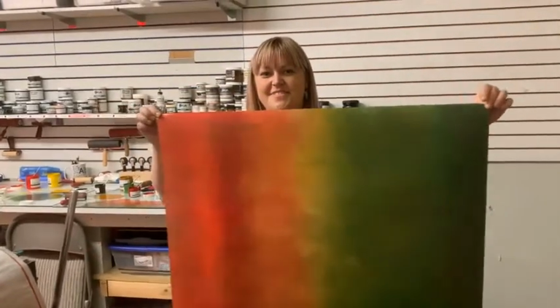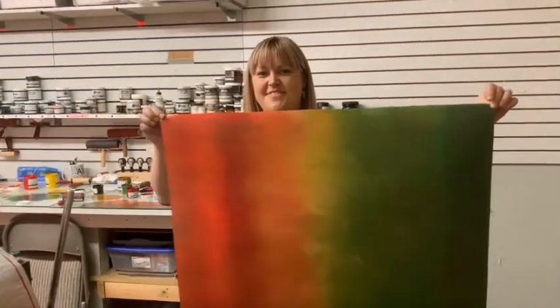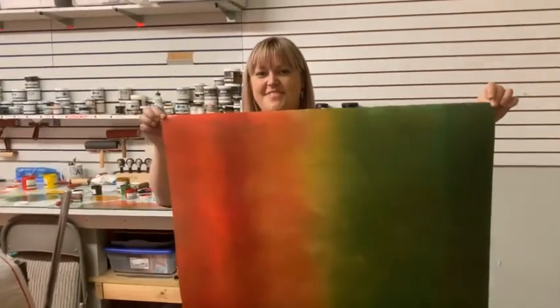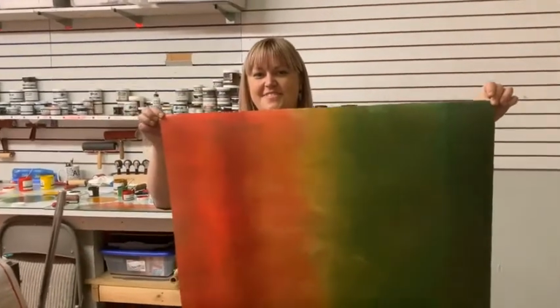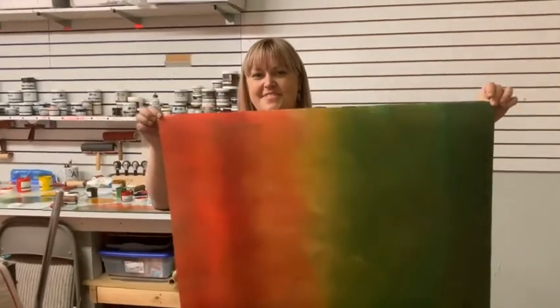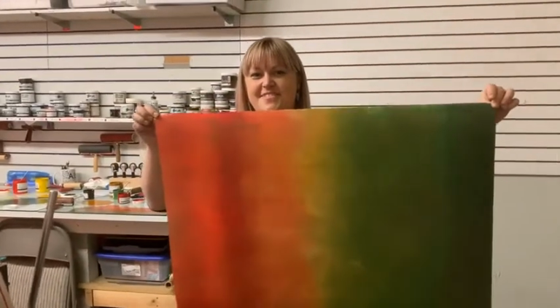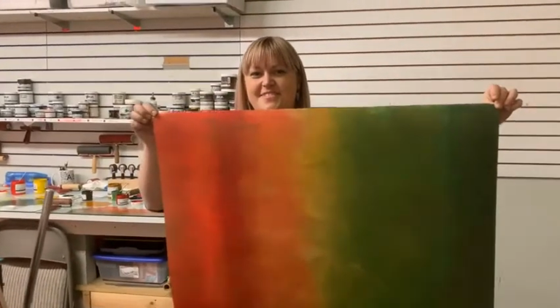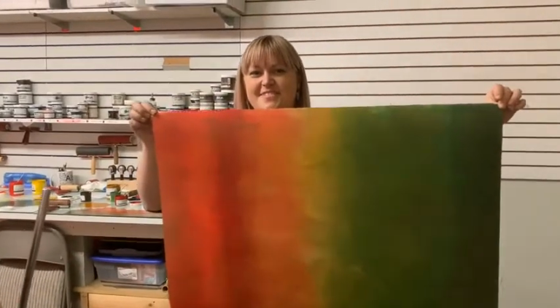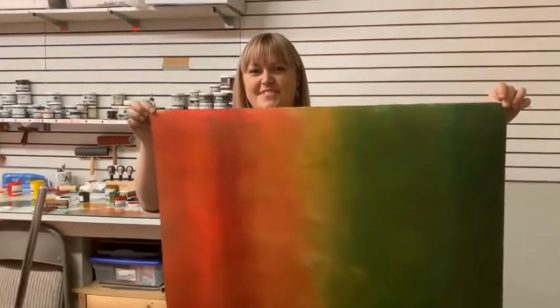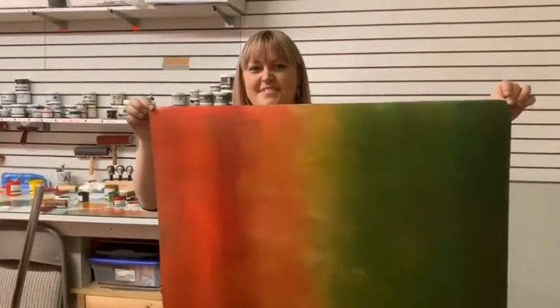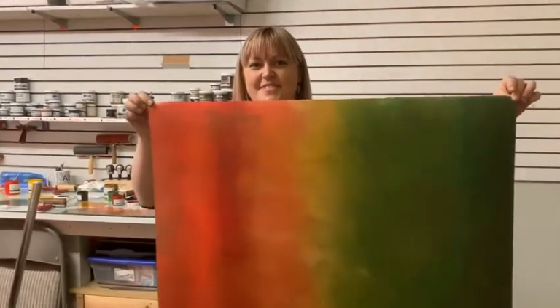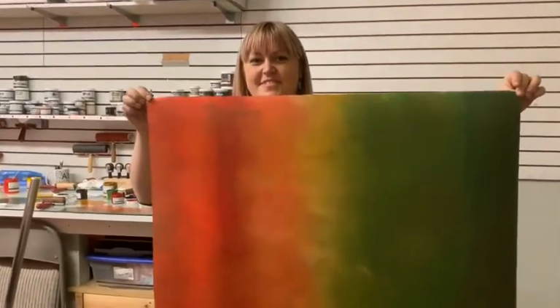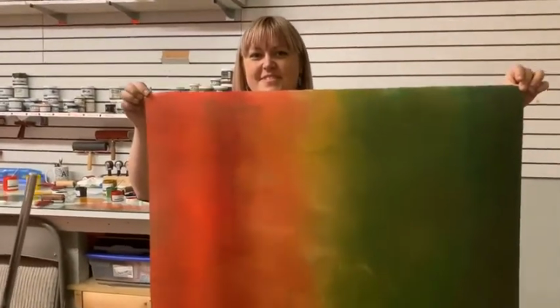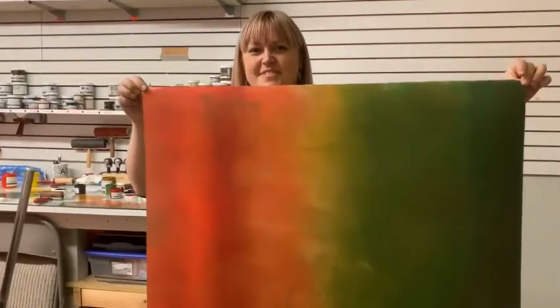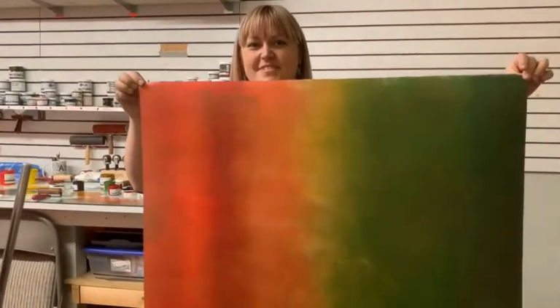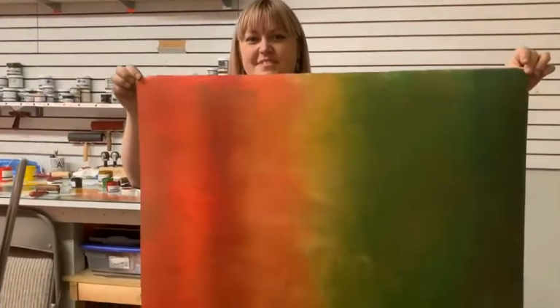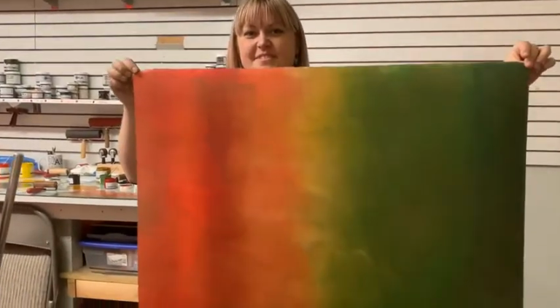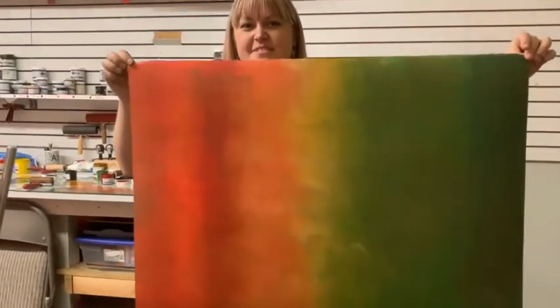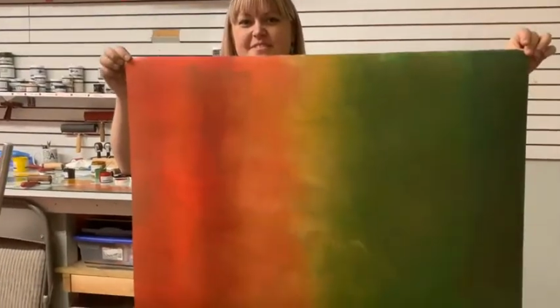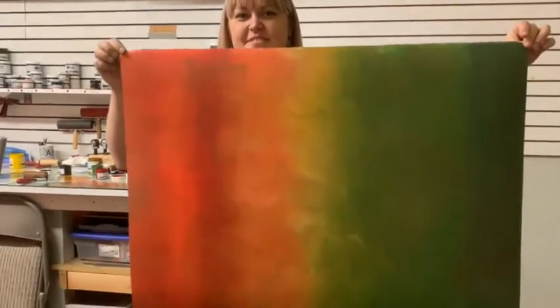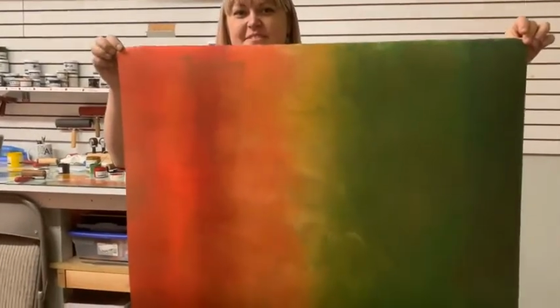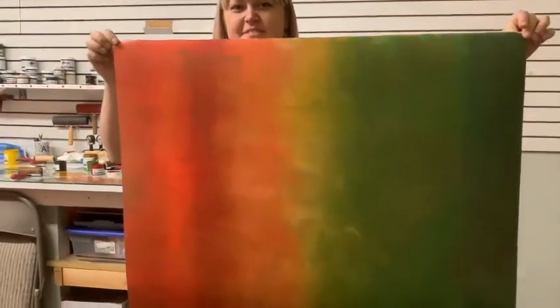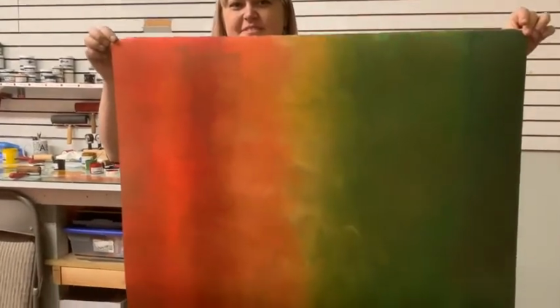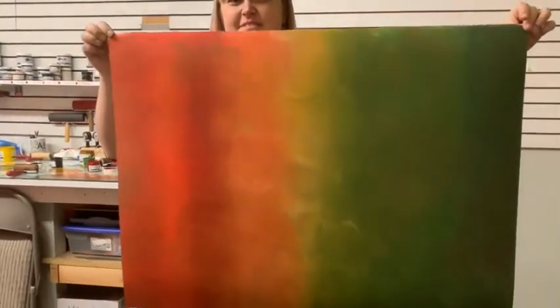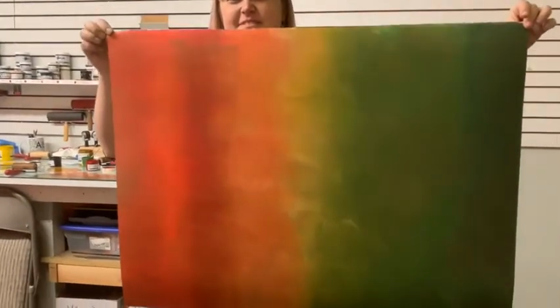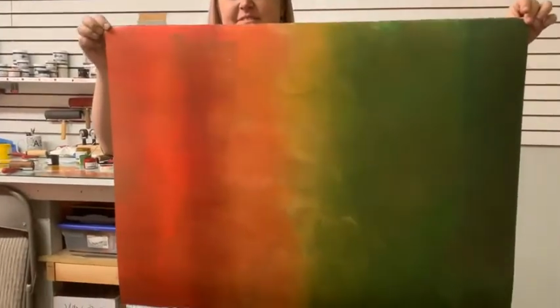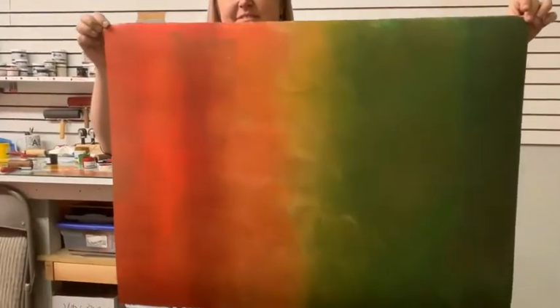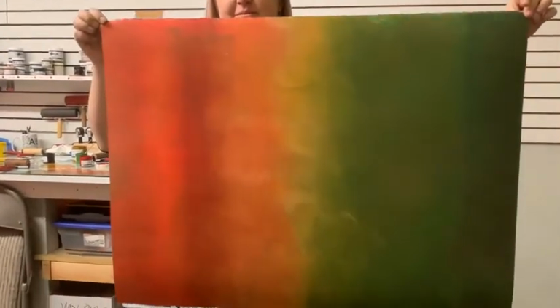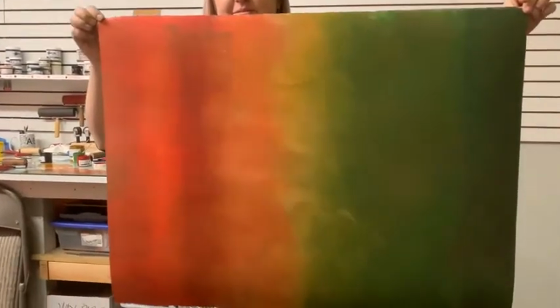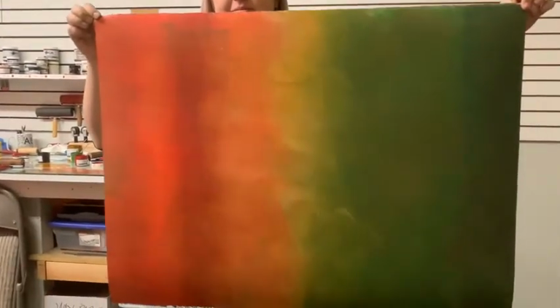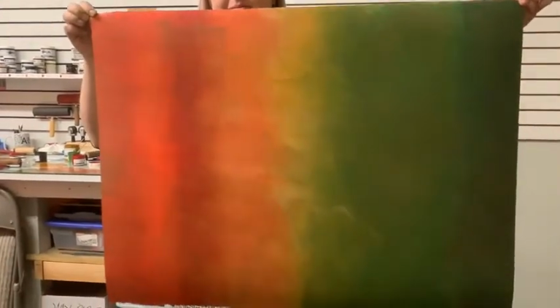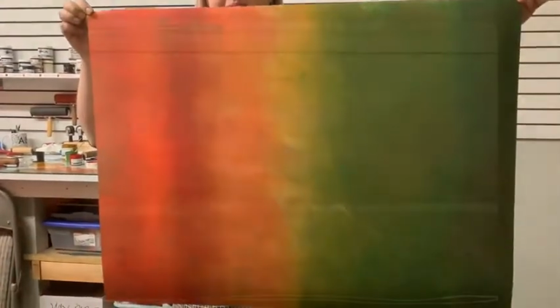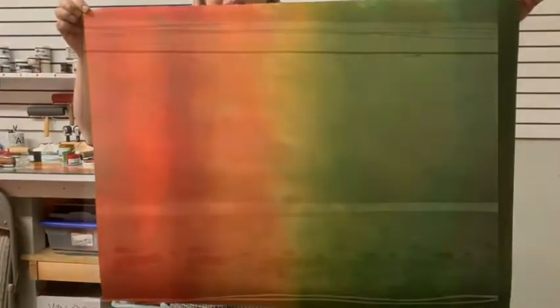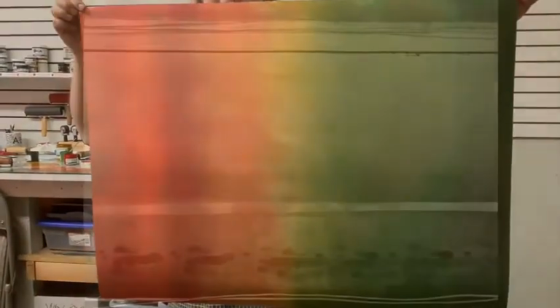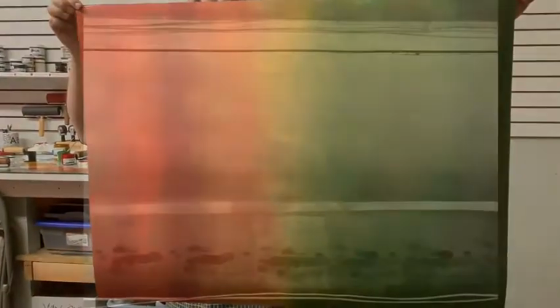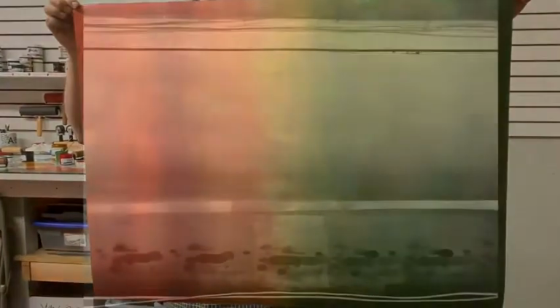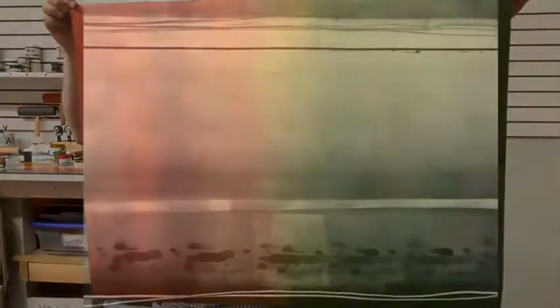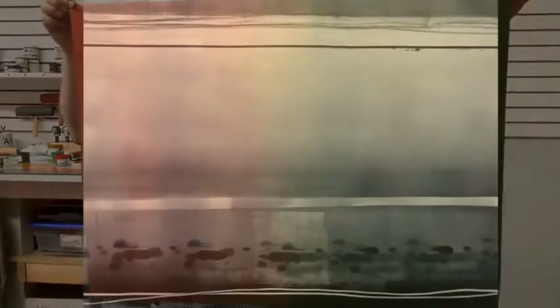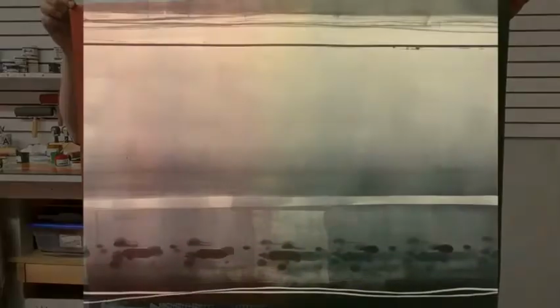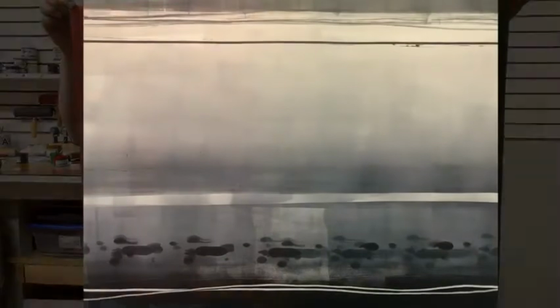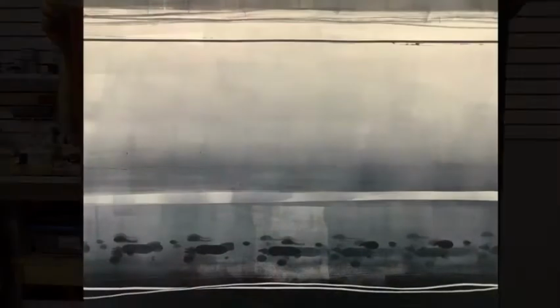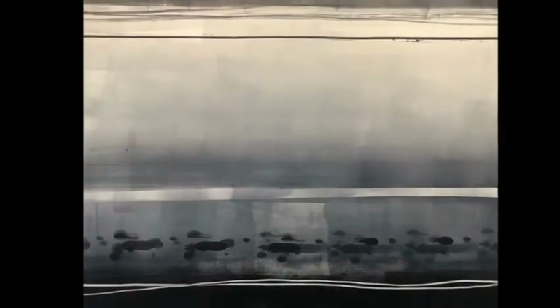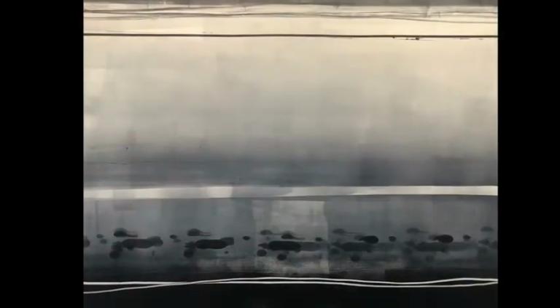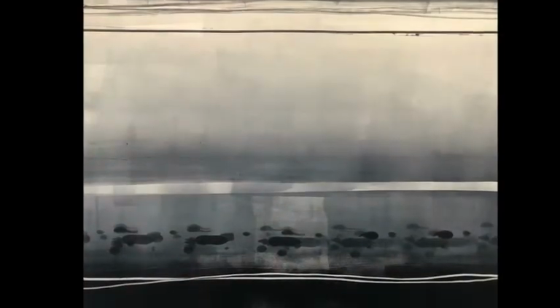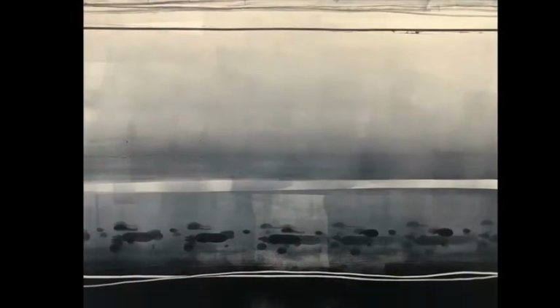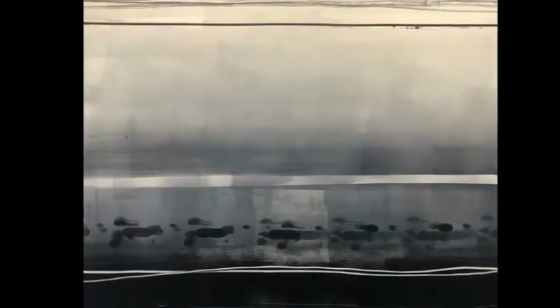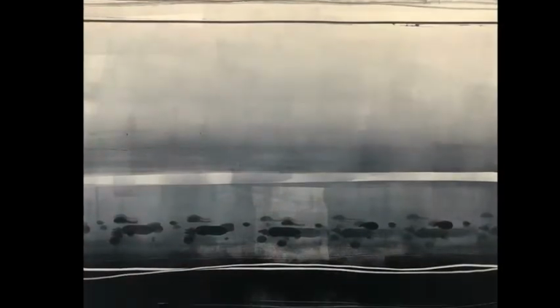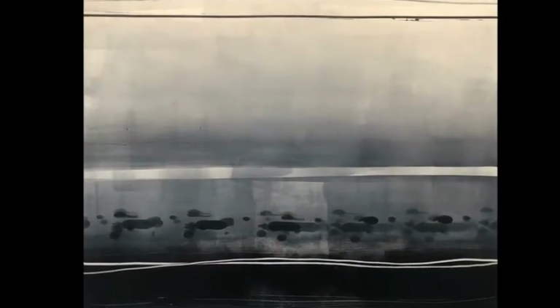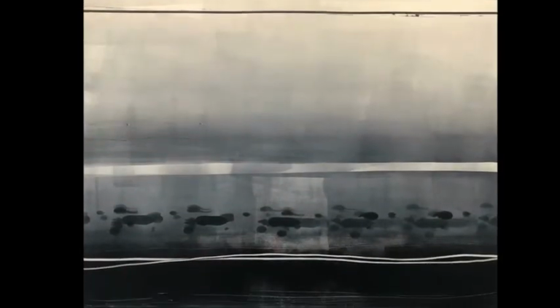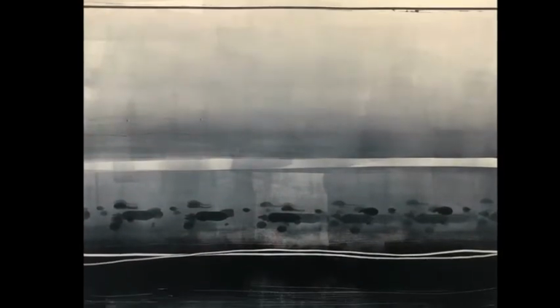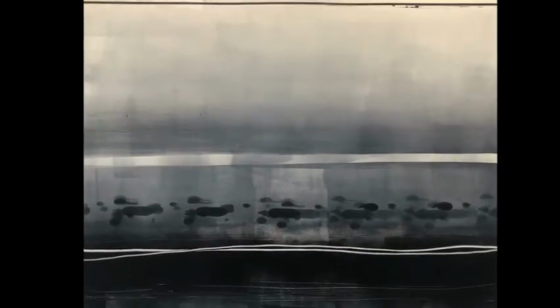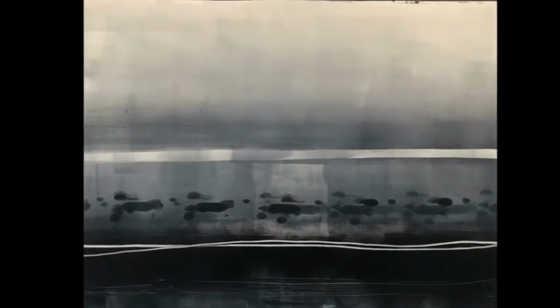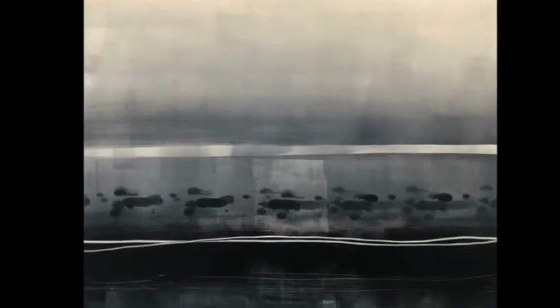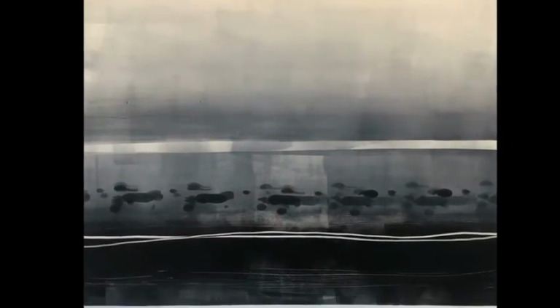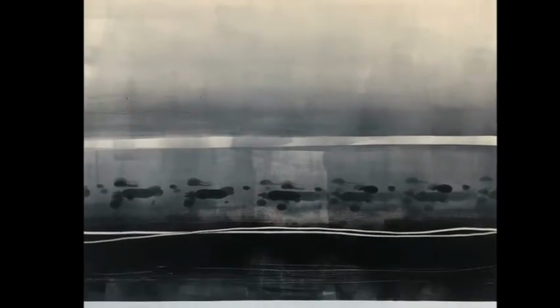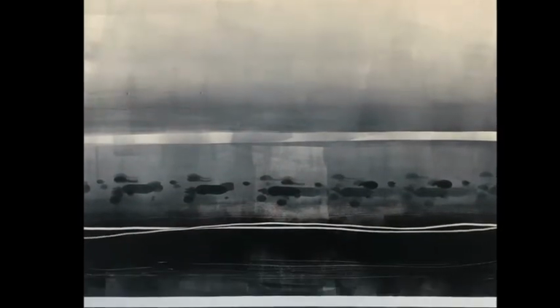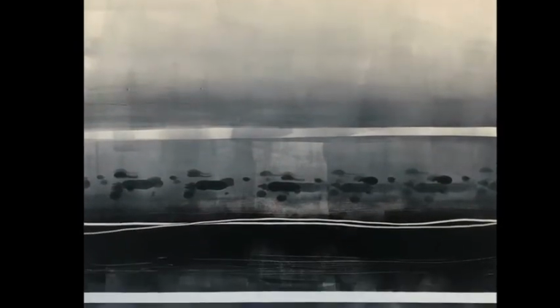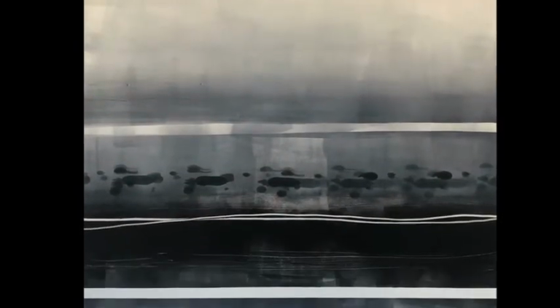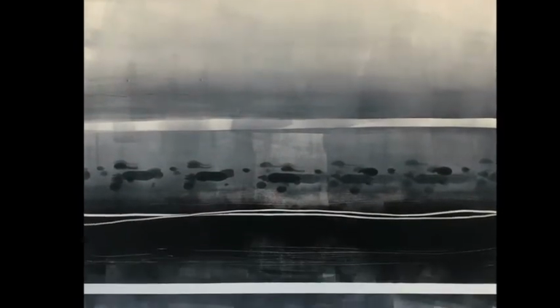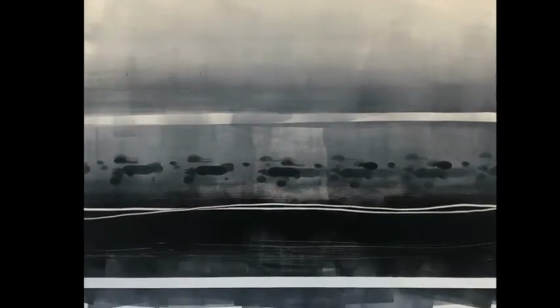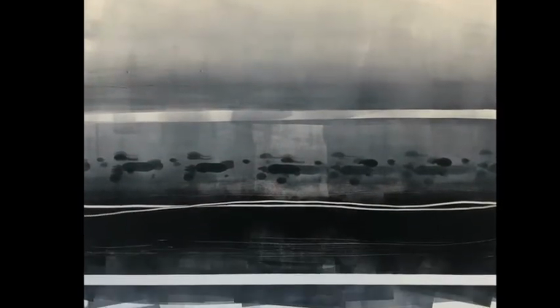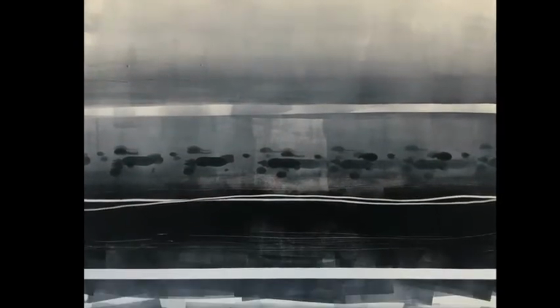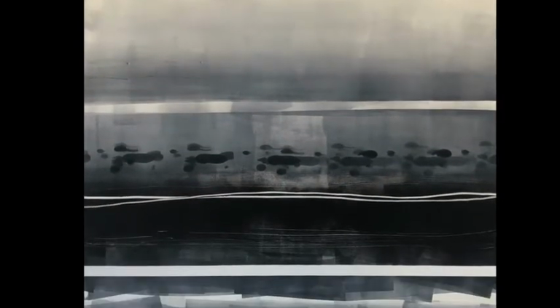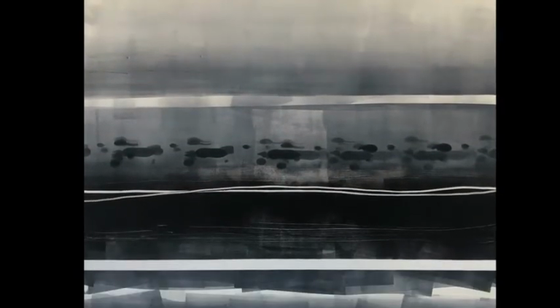Thanks for checking out my video and all my work in the show. It runs through the rest of the month of October at Capitol Contemporary Gallery.